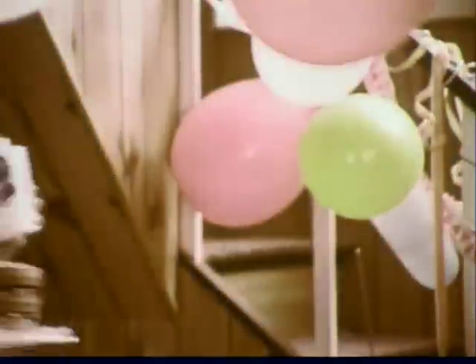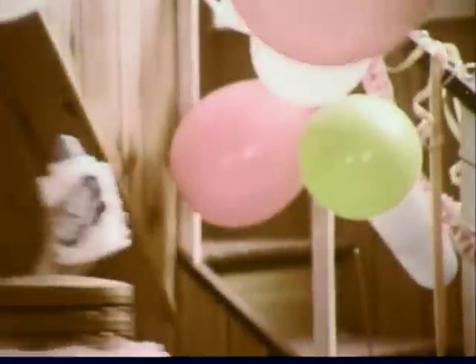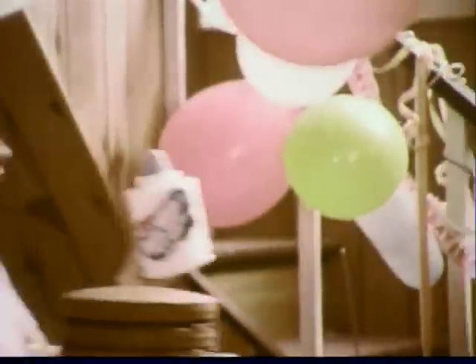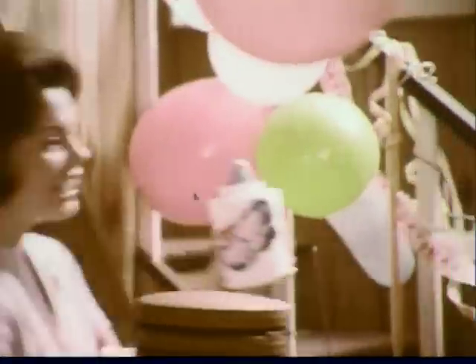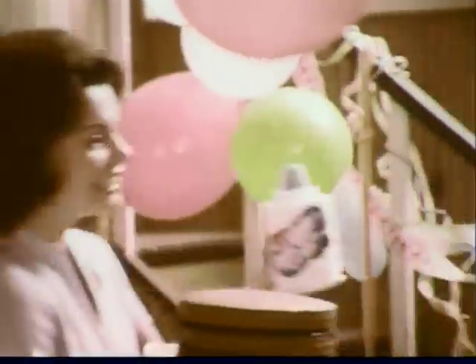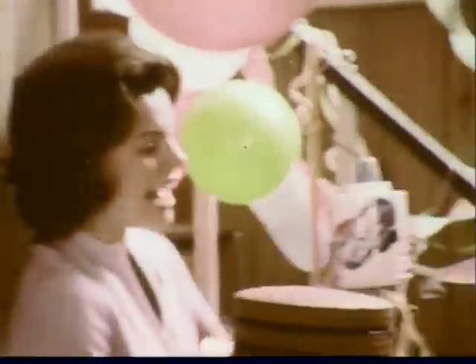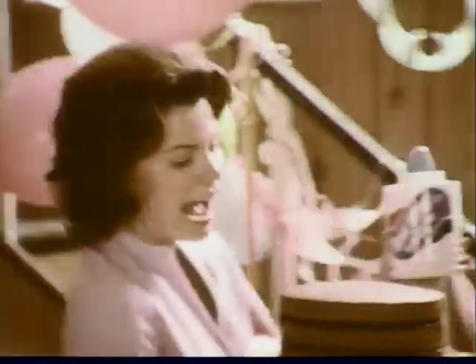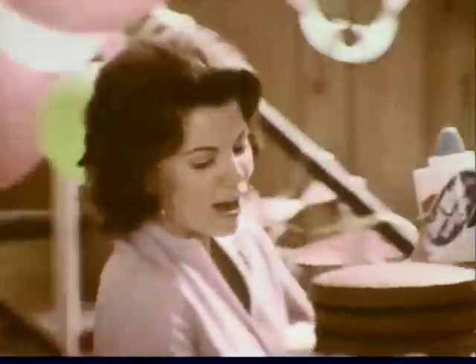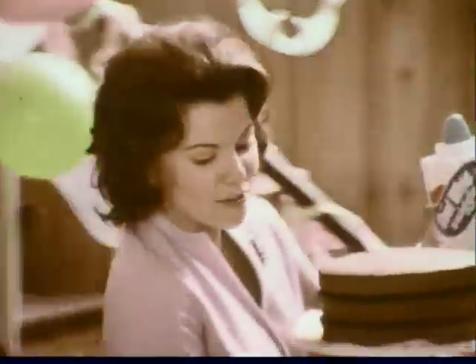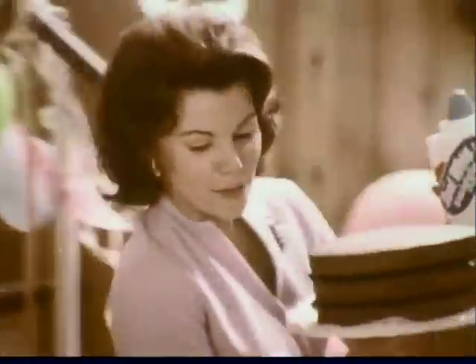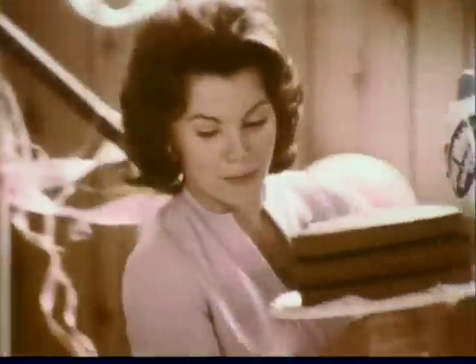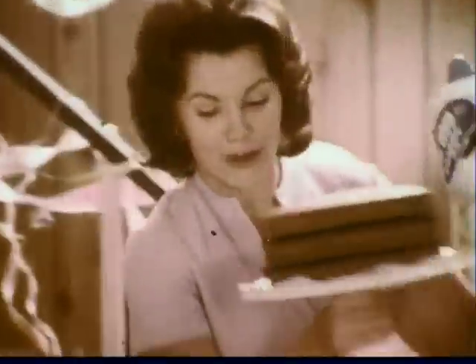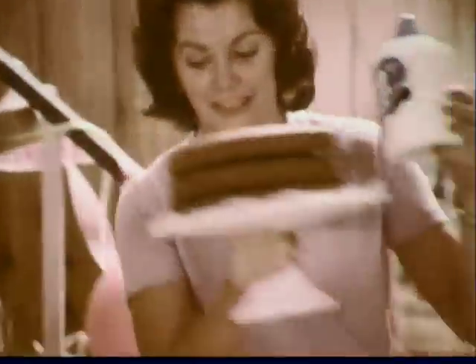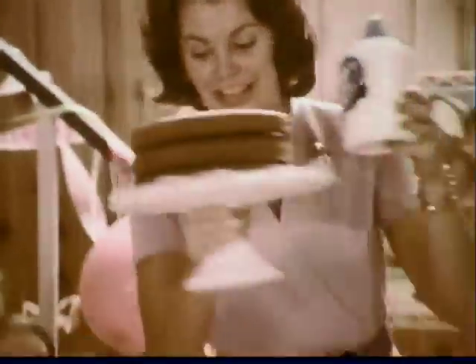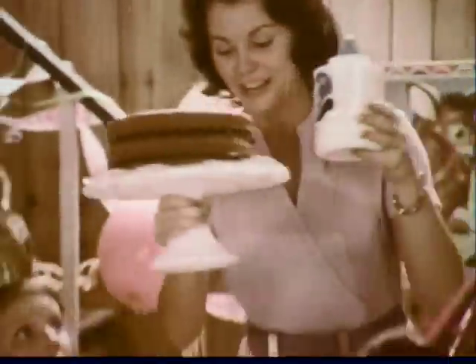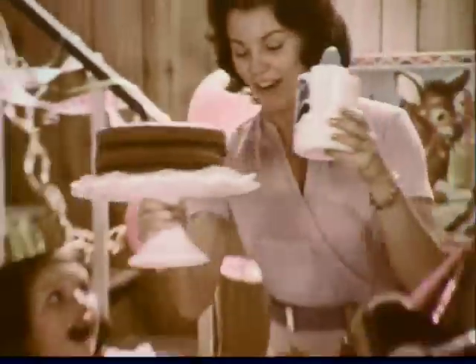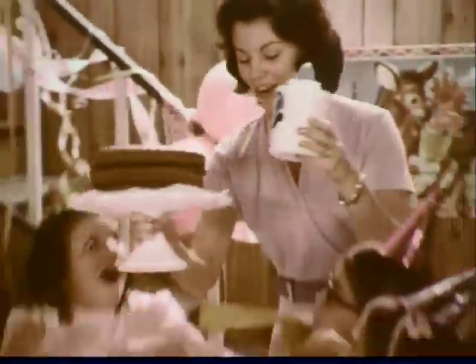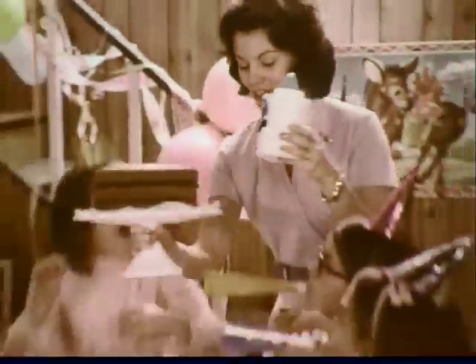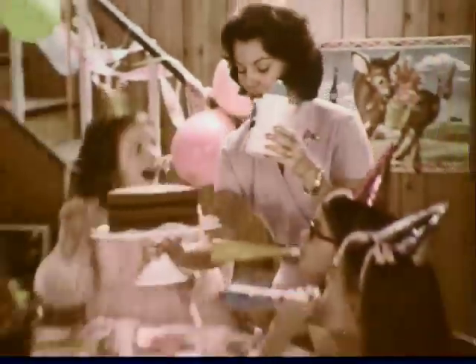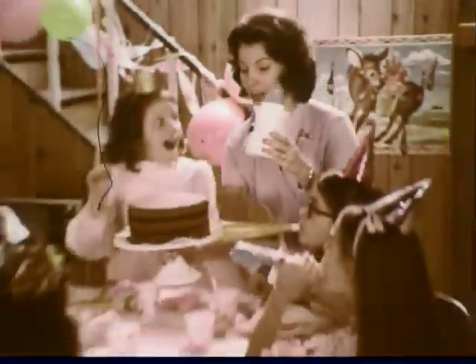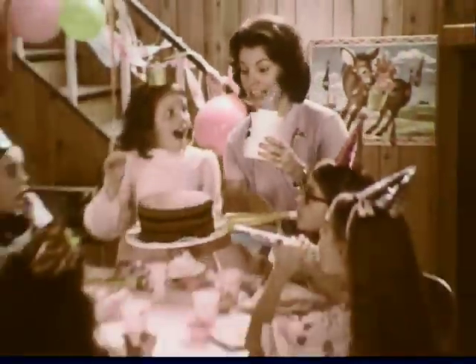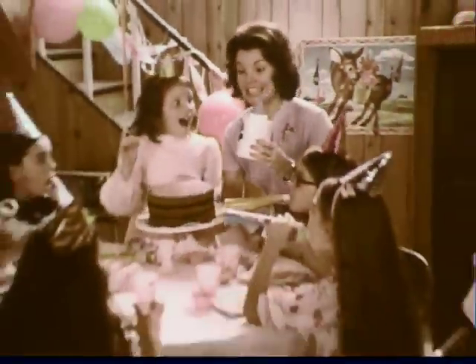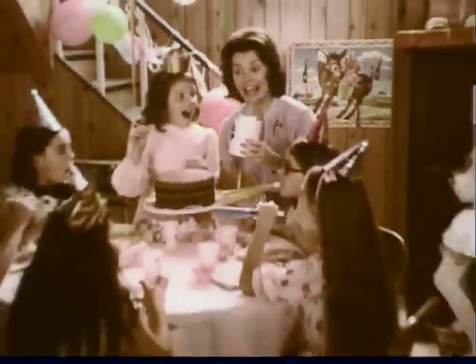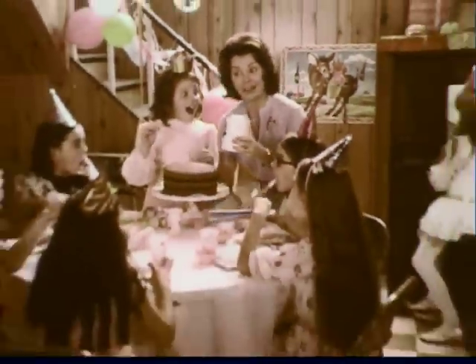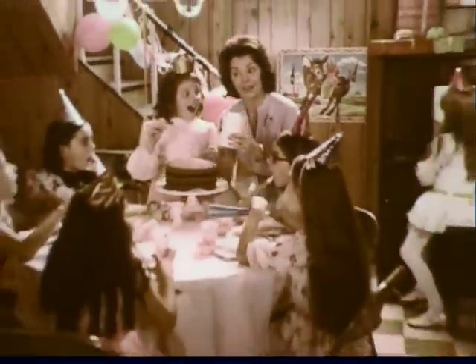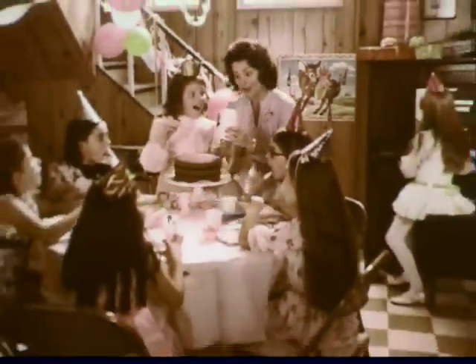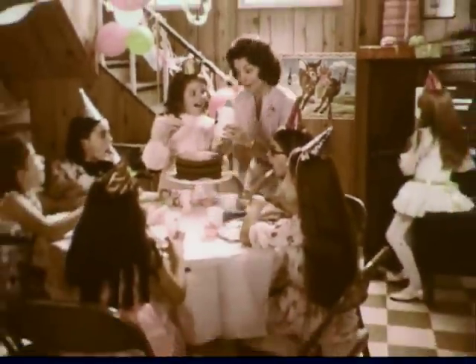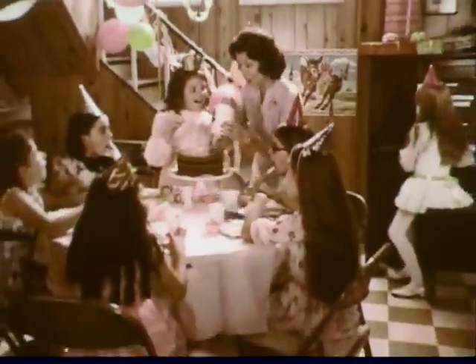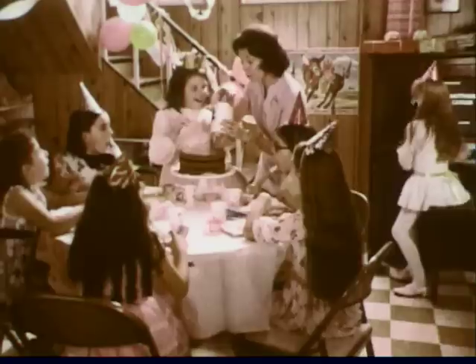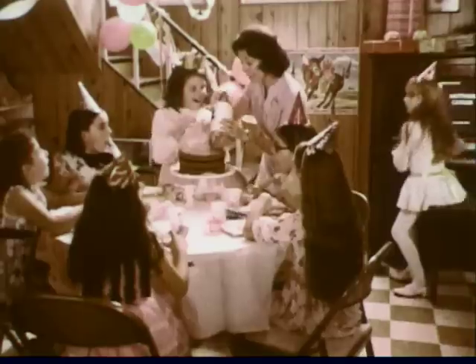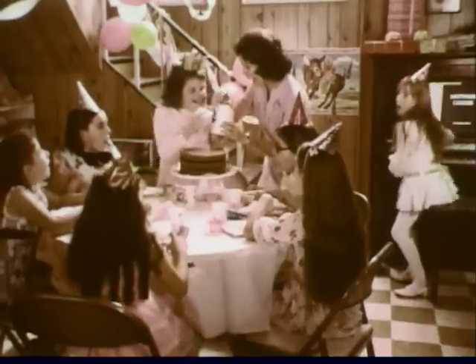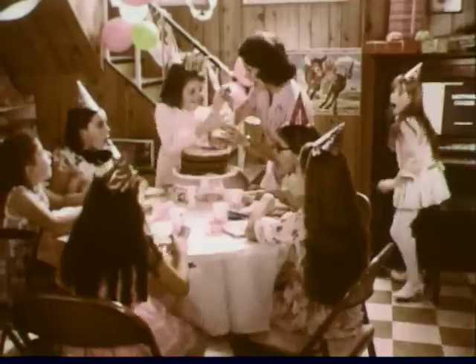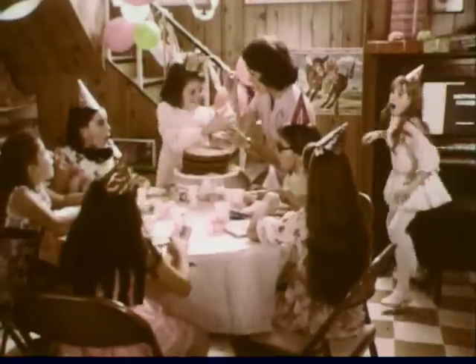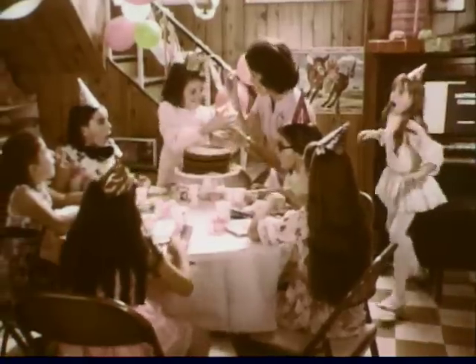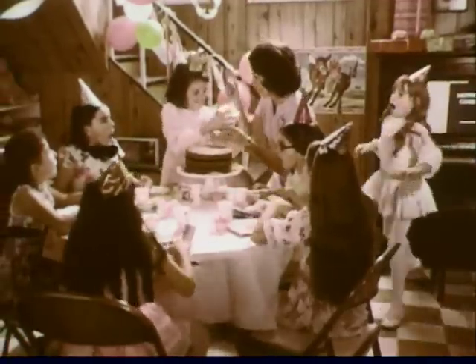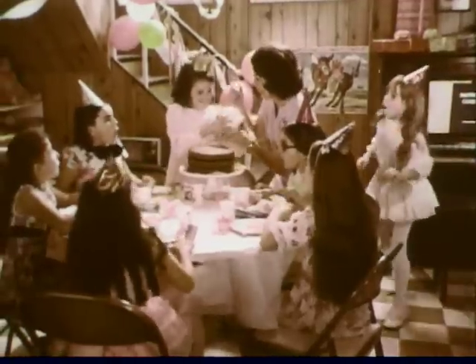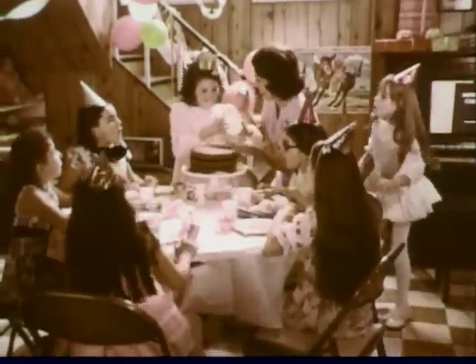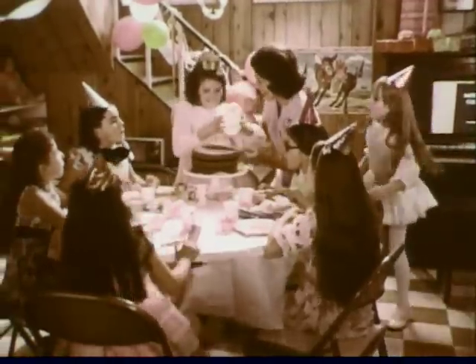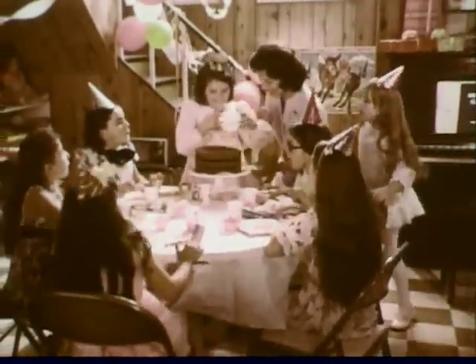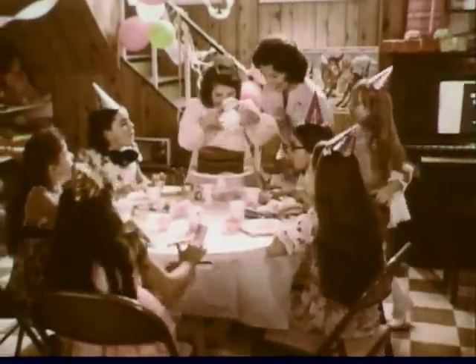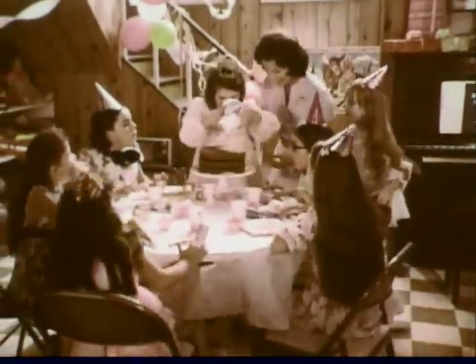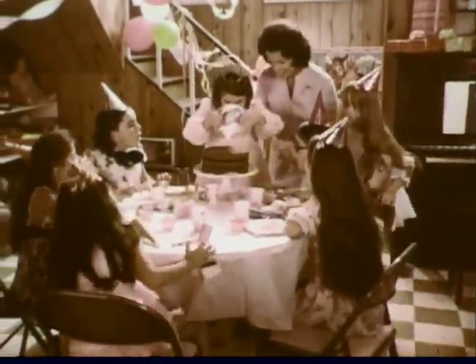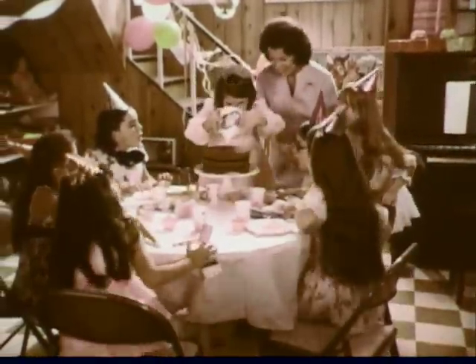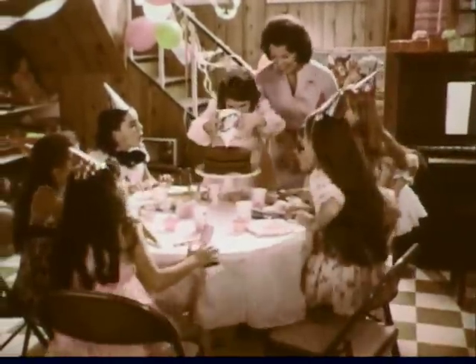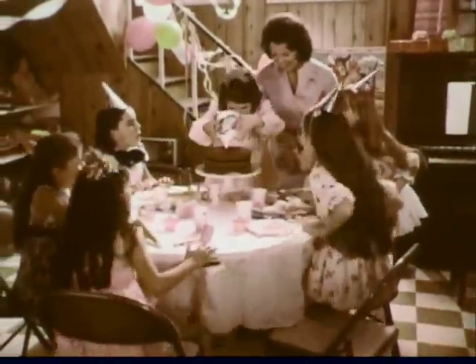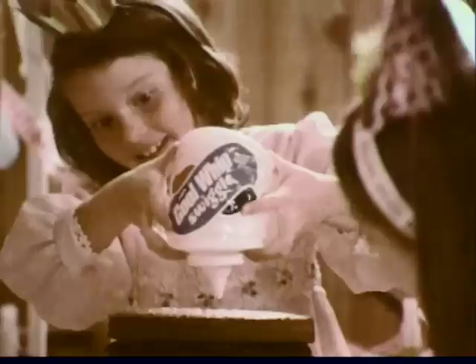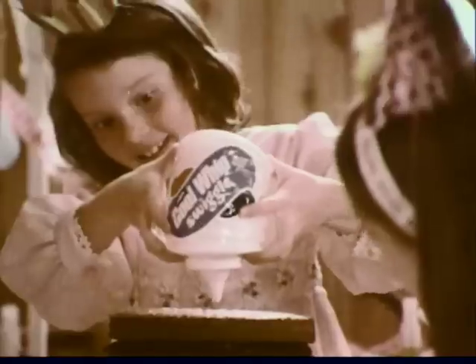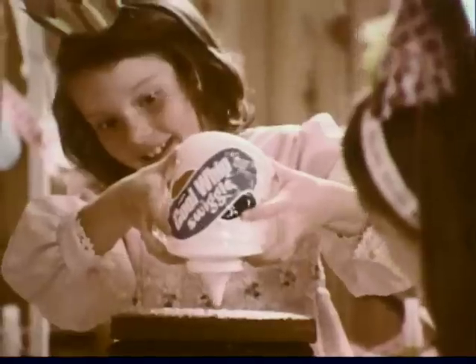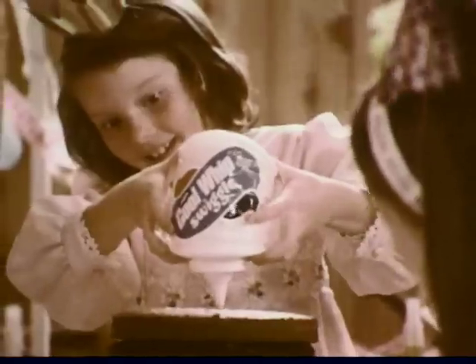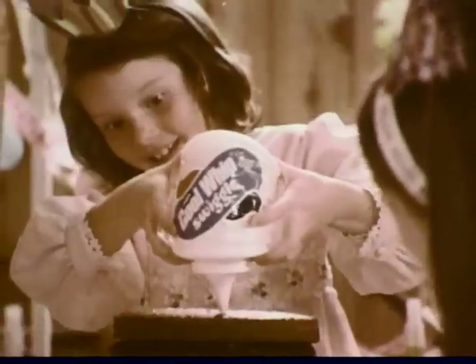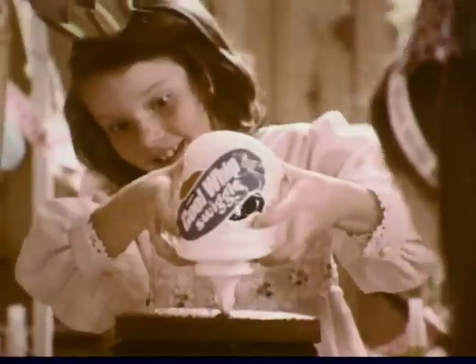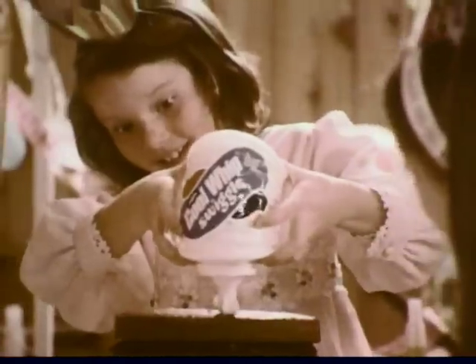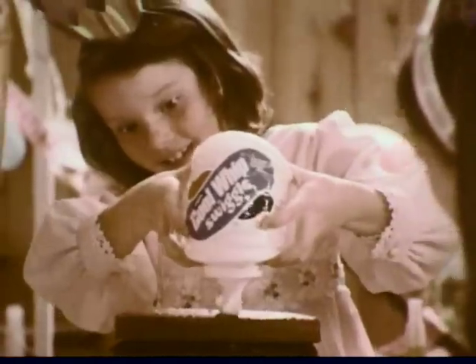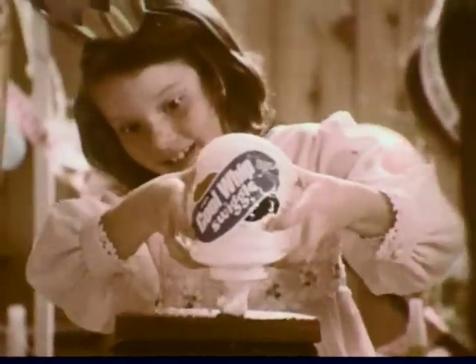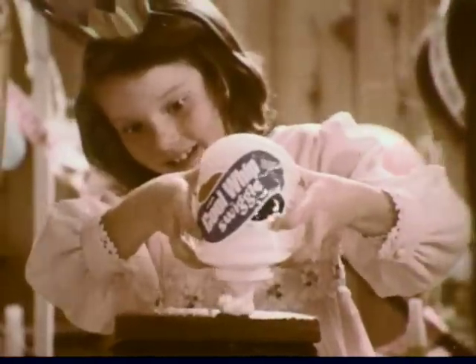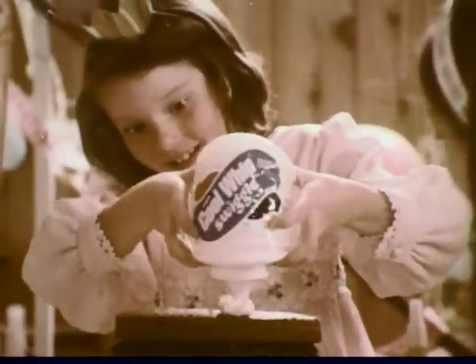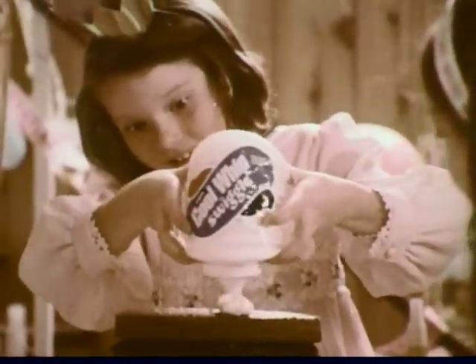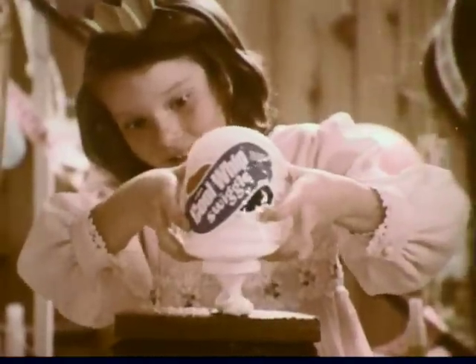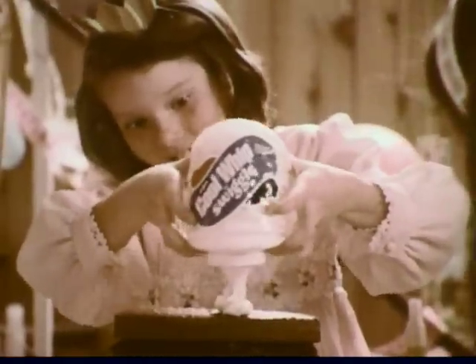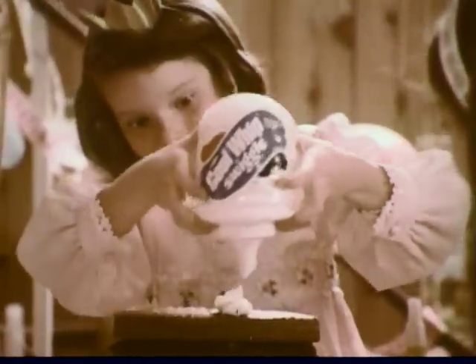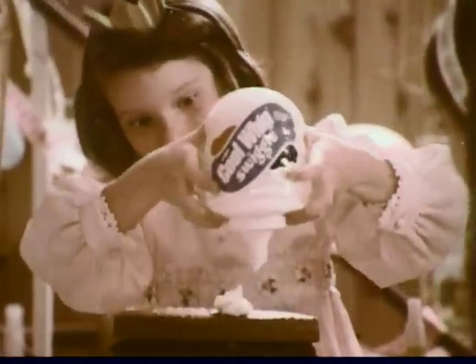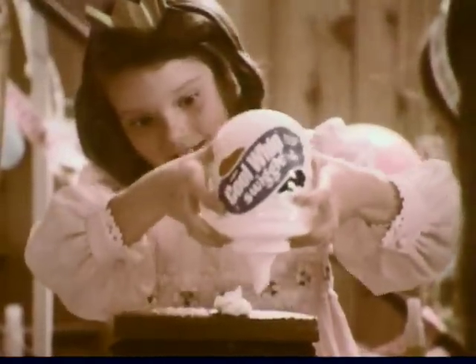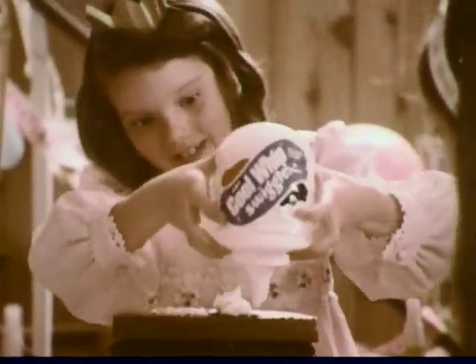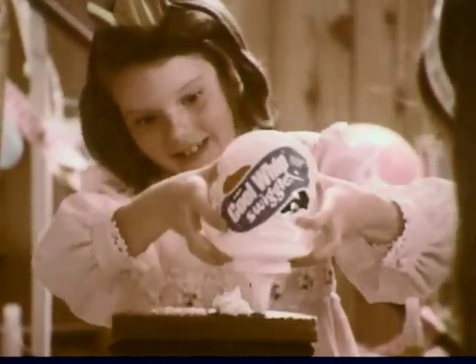And now the birthday girl is going to decorate her own cake! Yeah! Happy birthday!